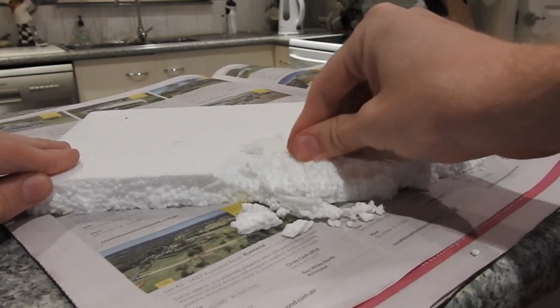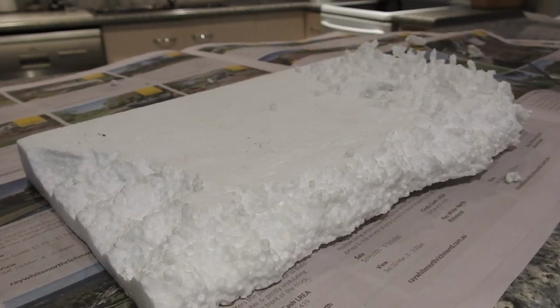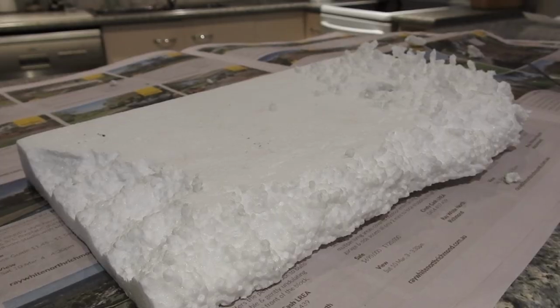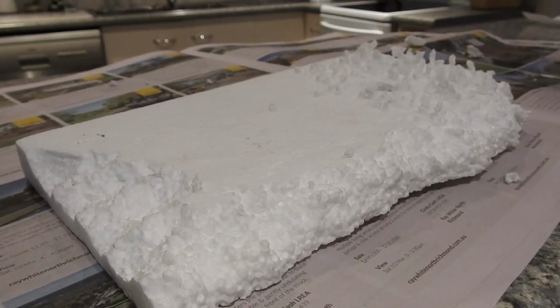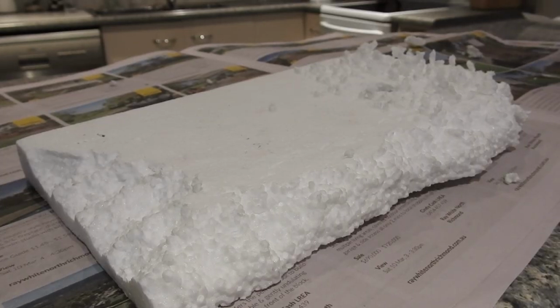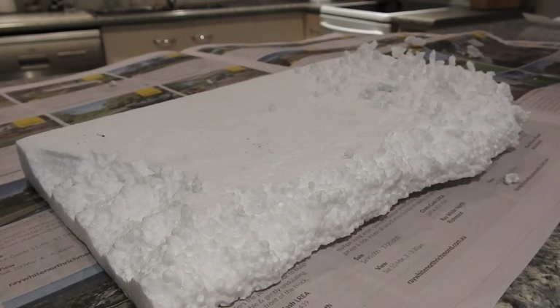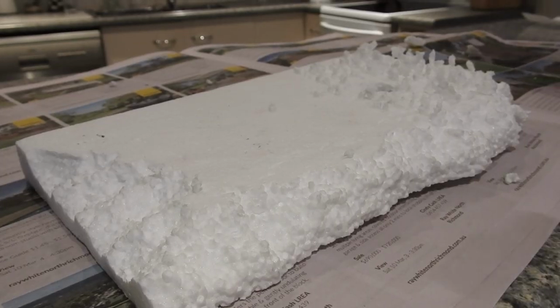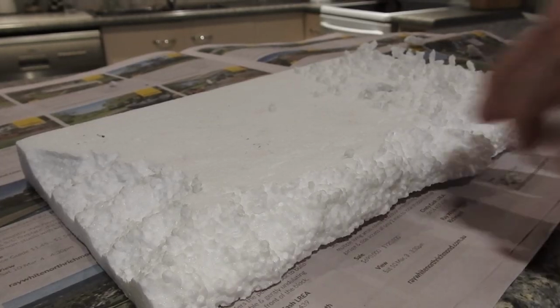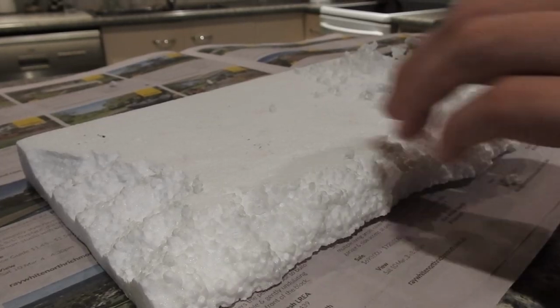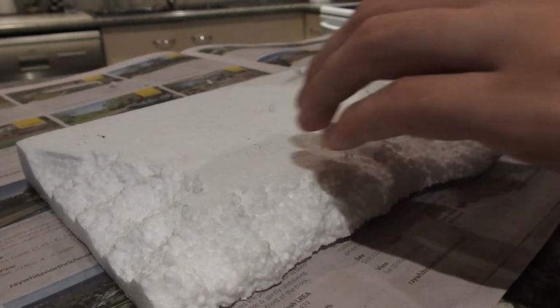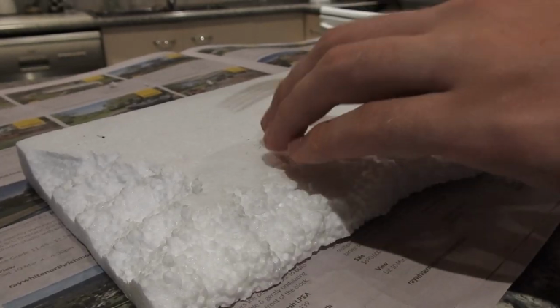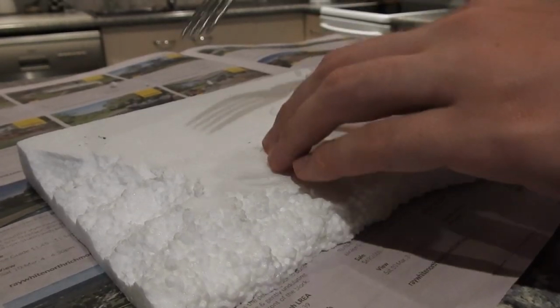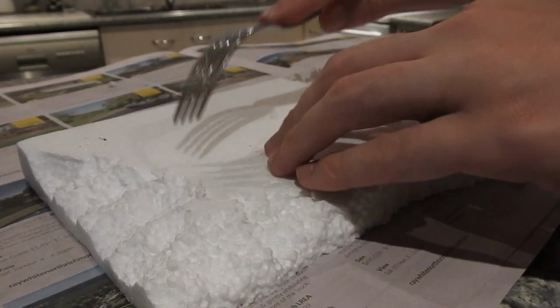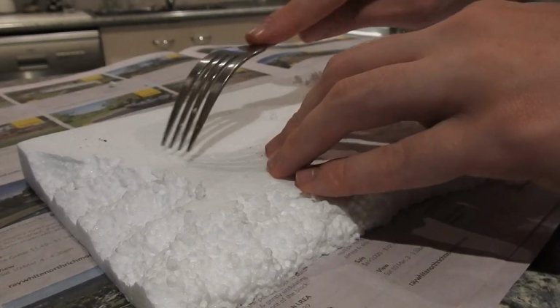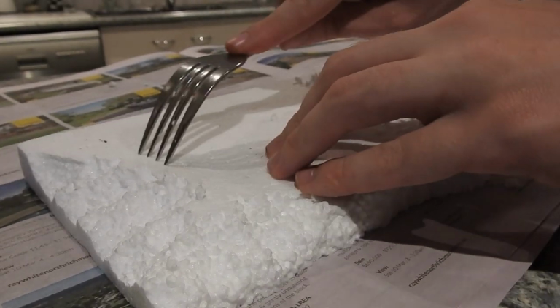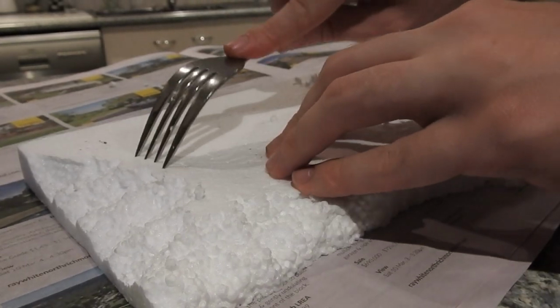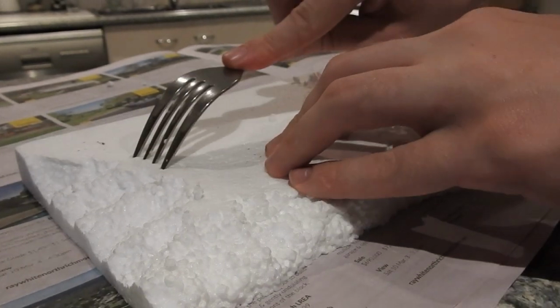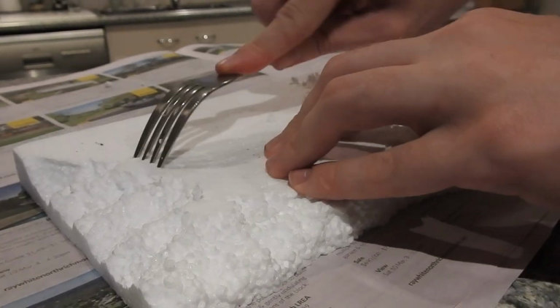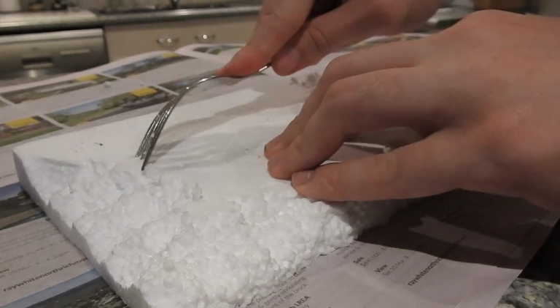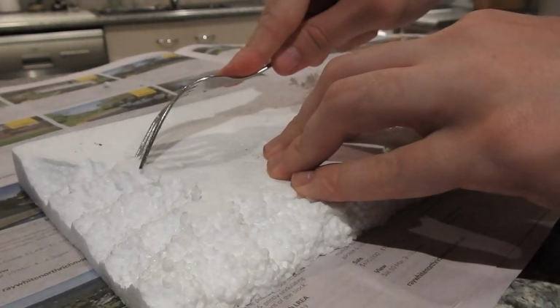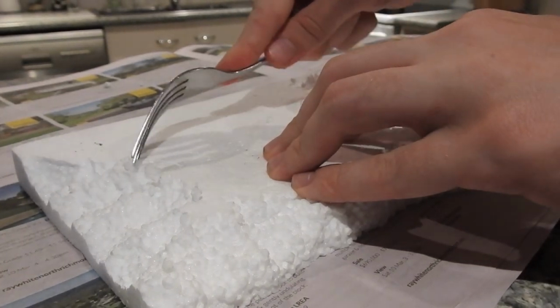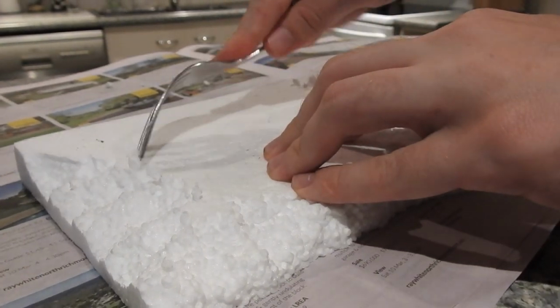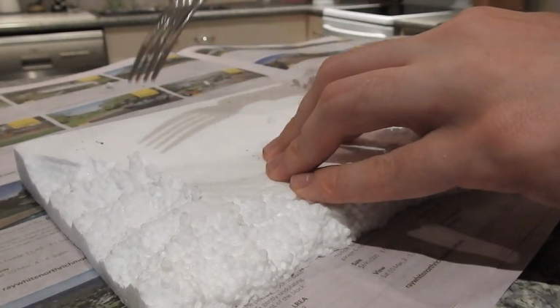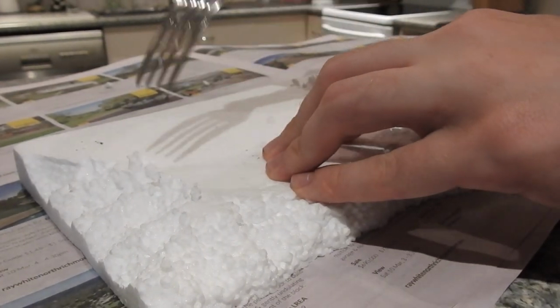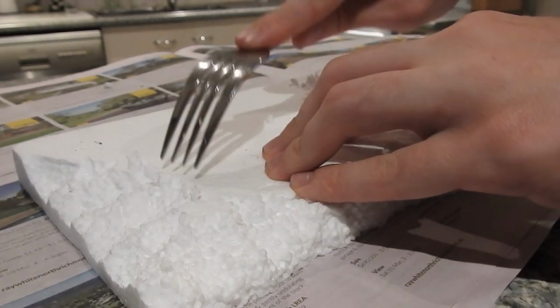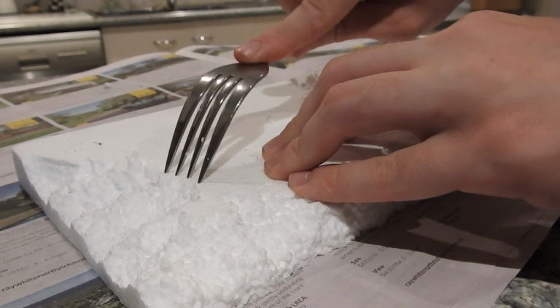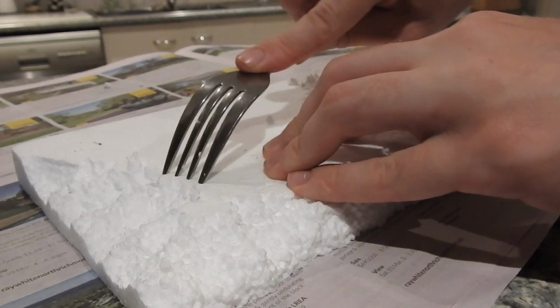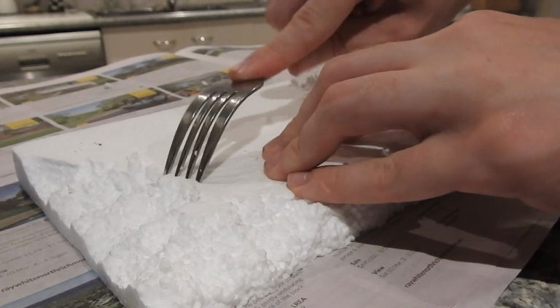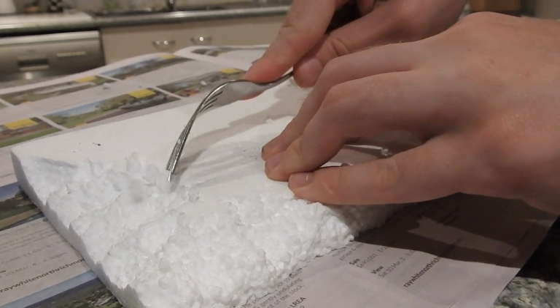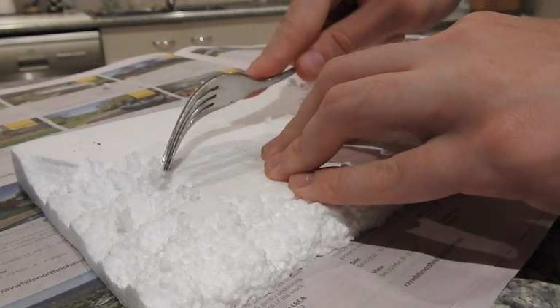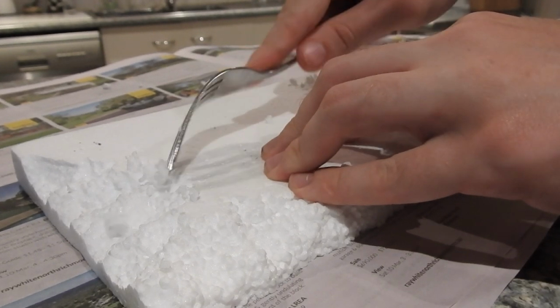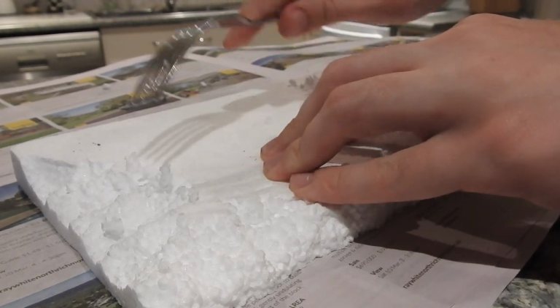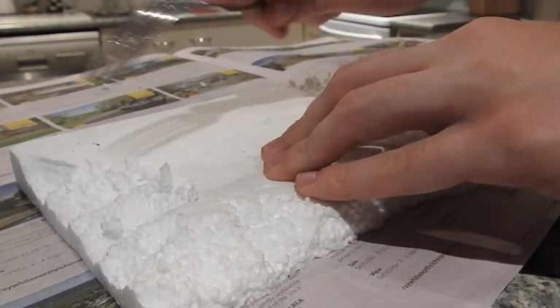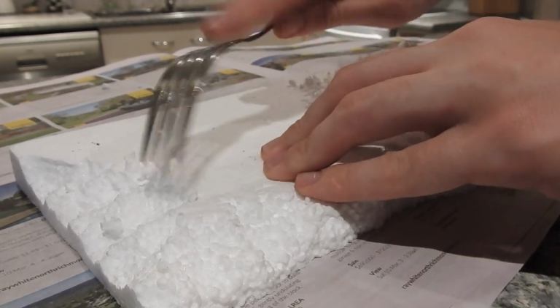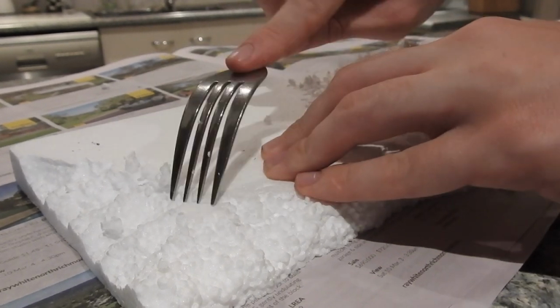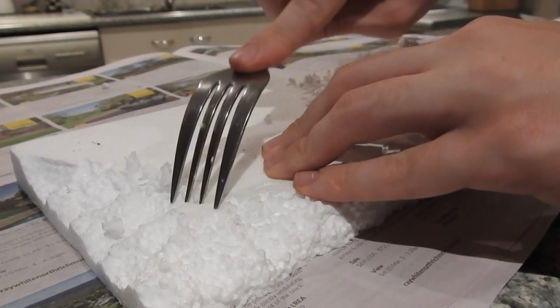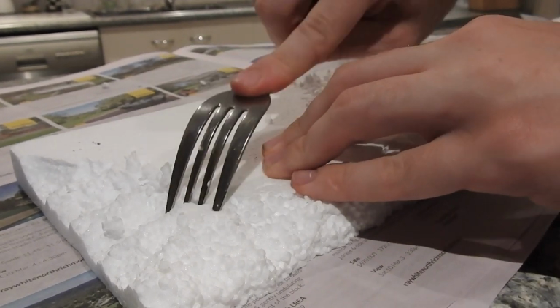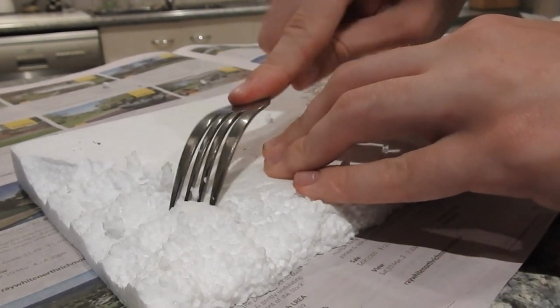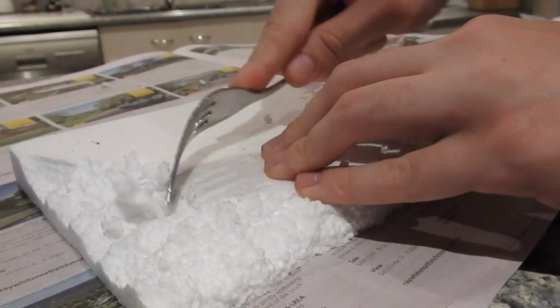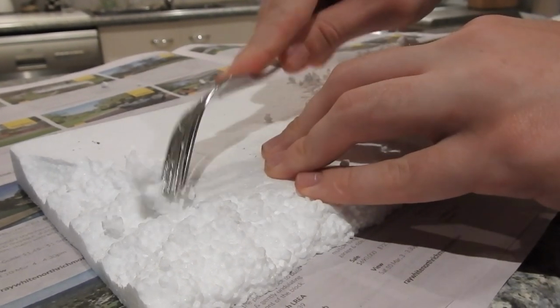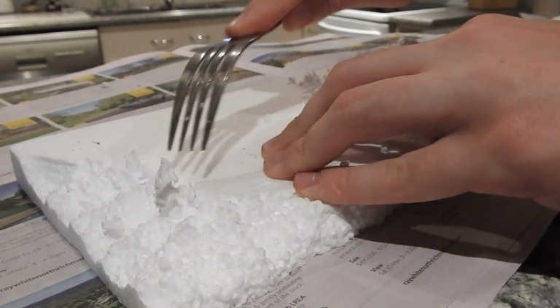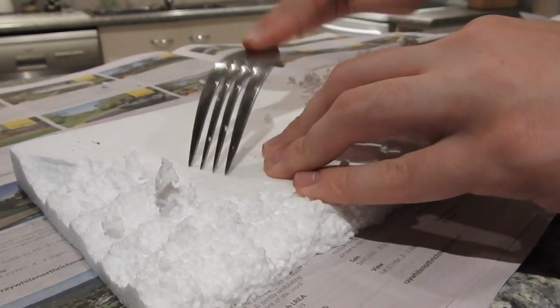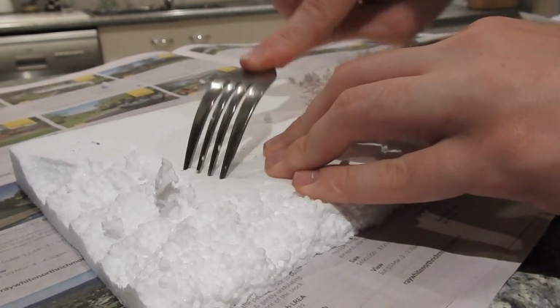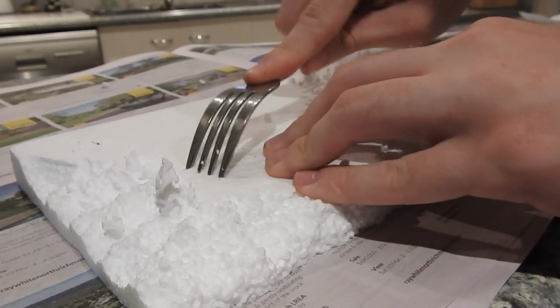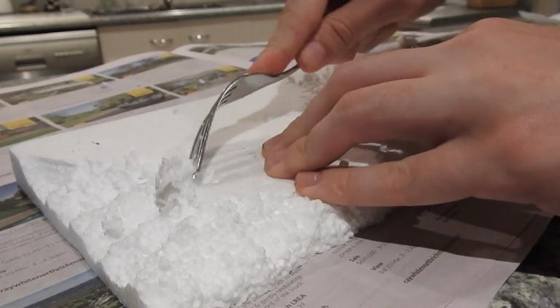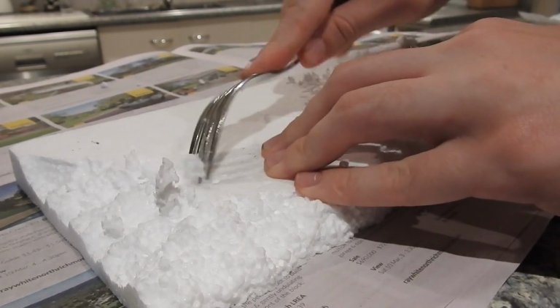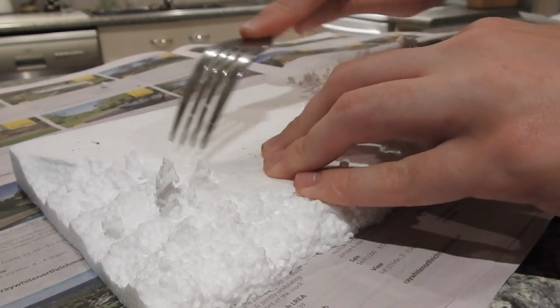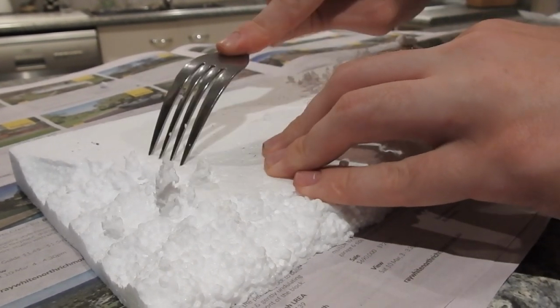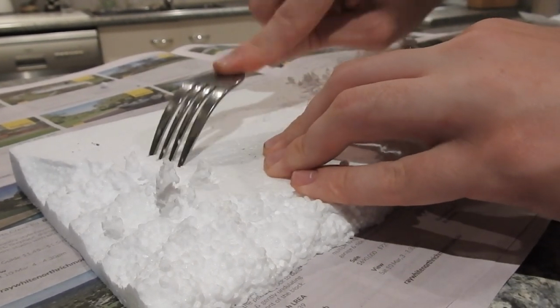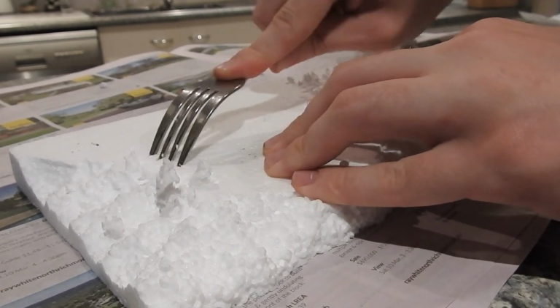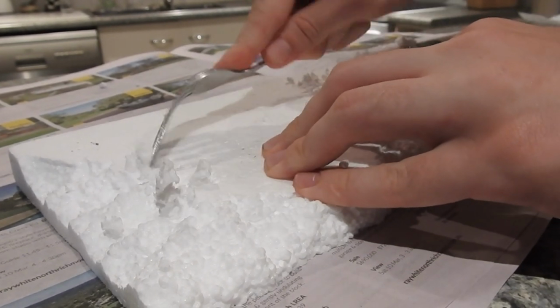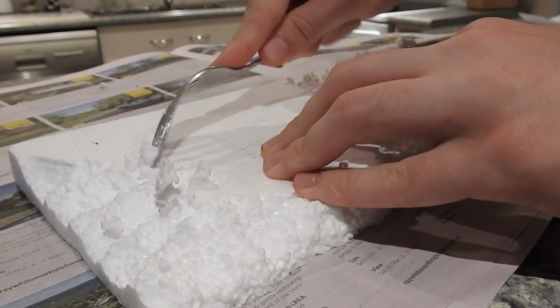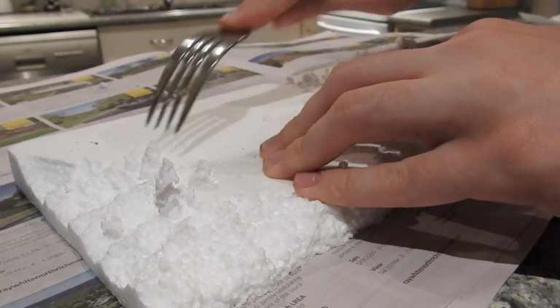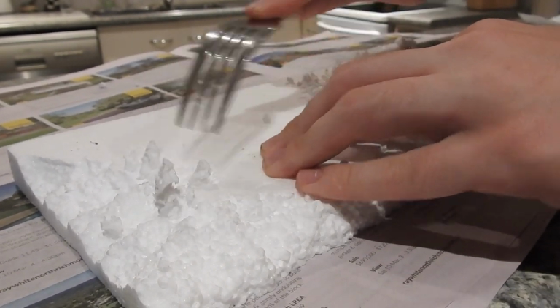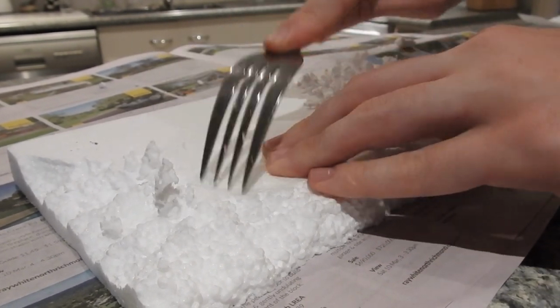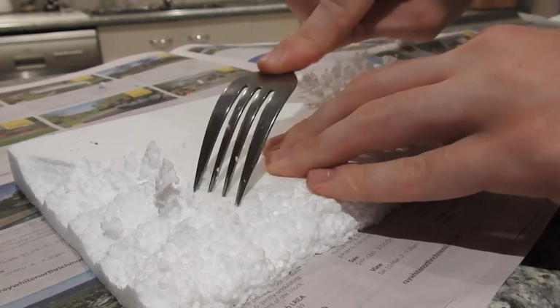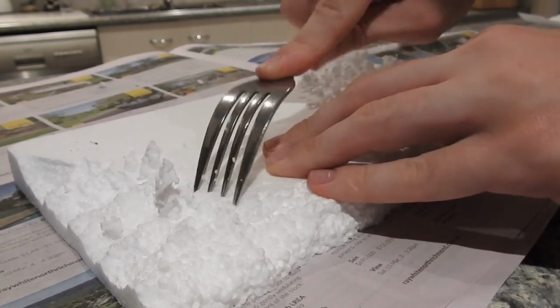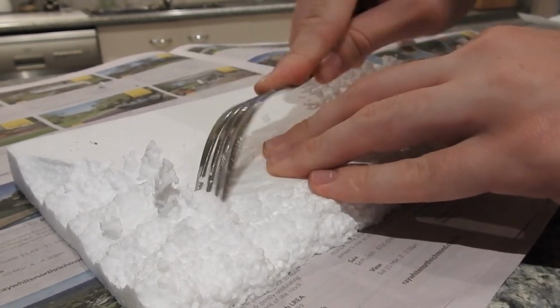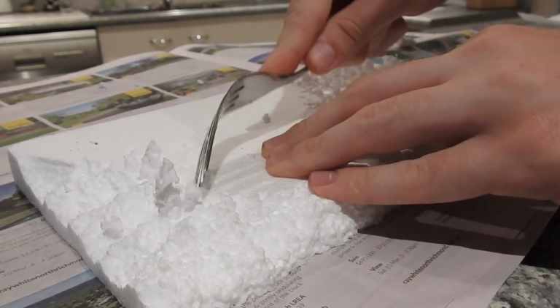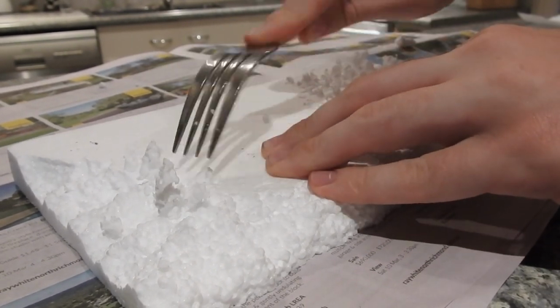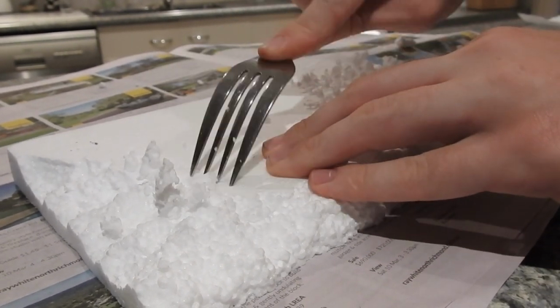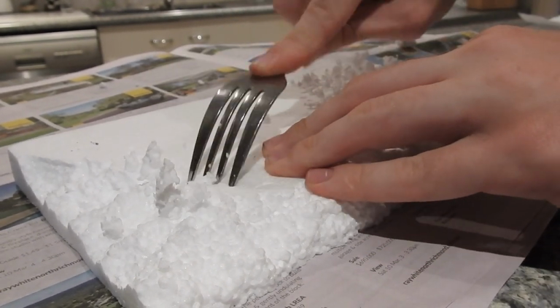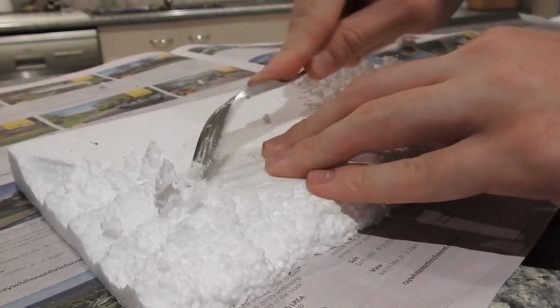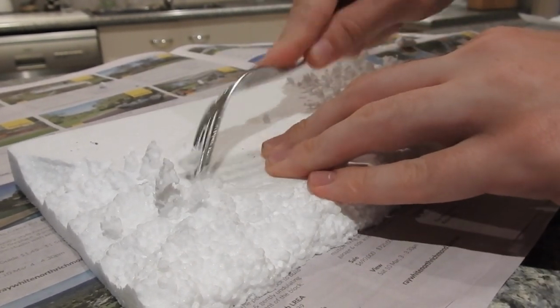I found it difficult to dig out the surface, so what I did is I used a fork to turn the styrofoam, leaving a good rugged soil look.